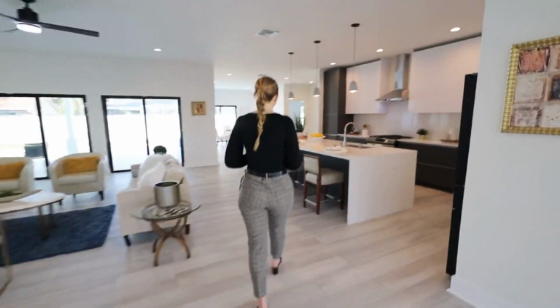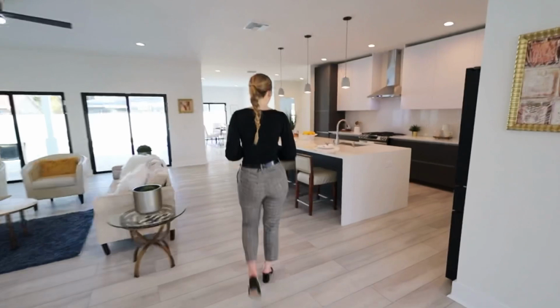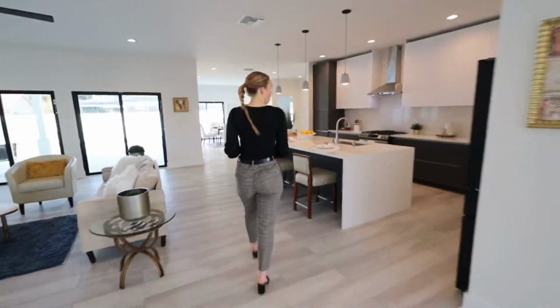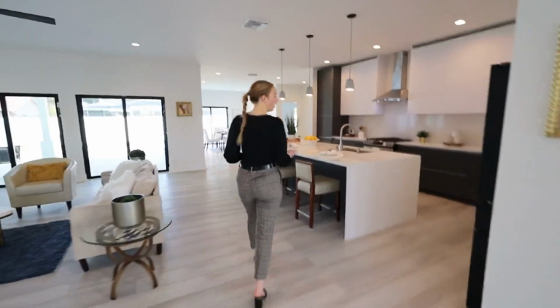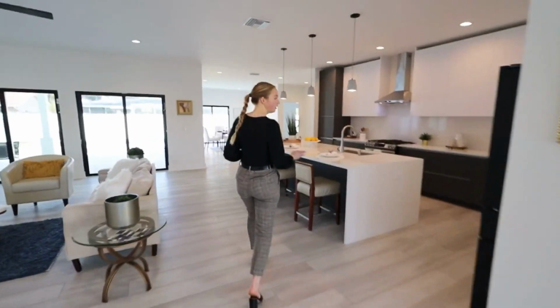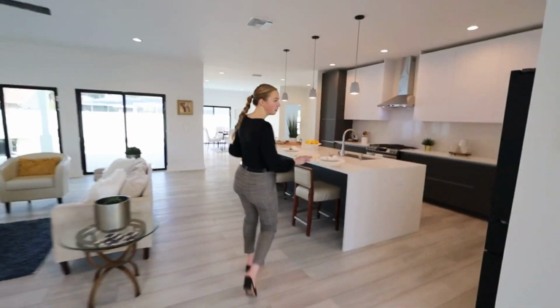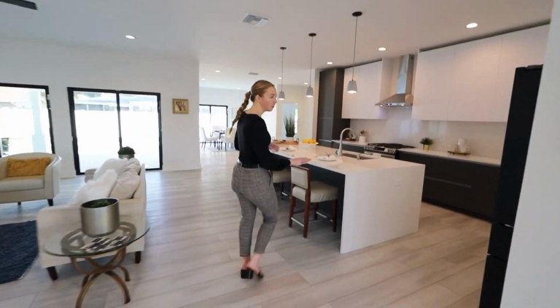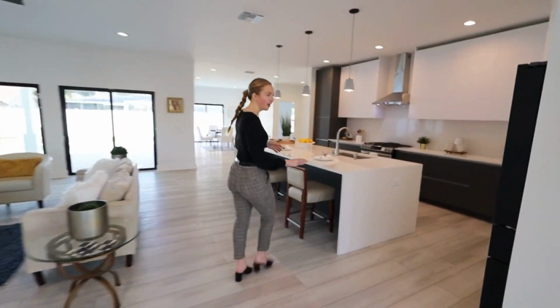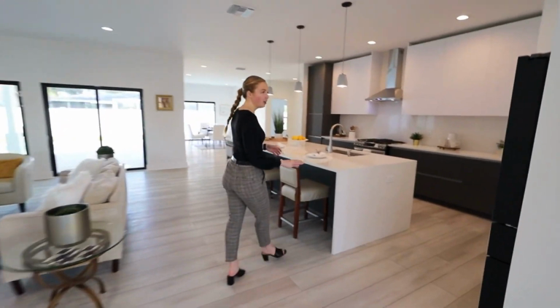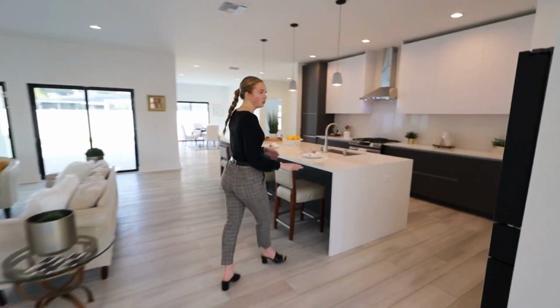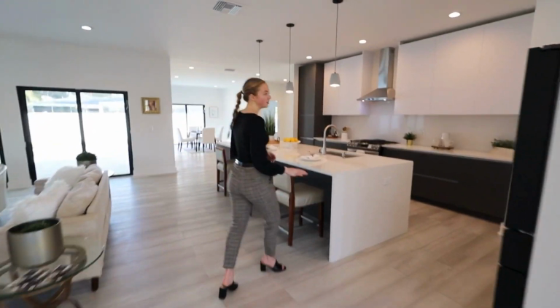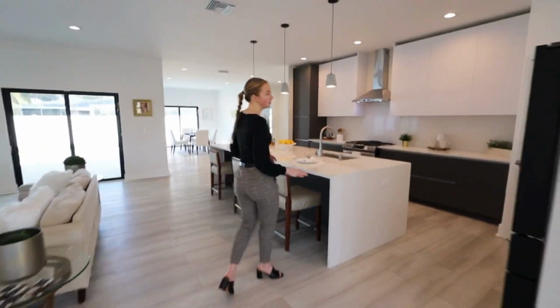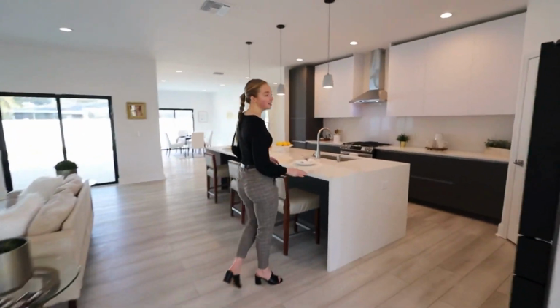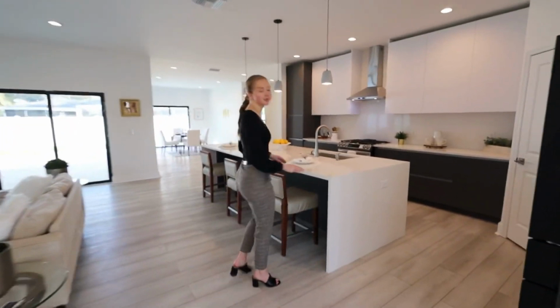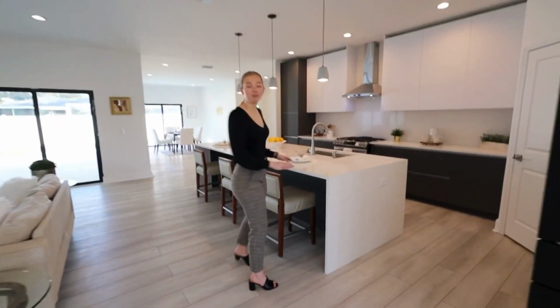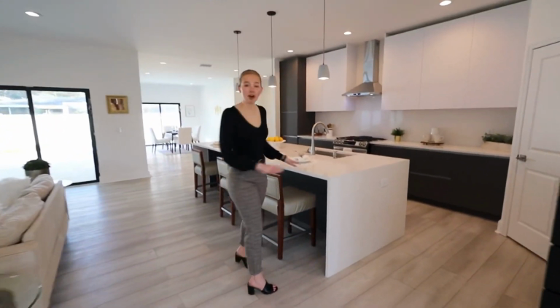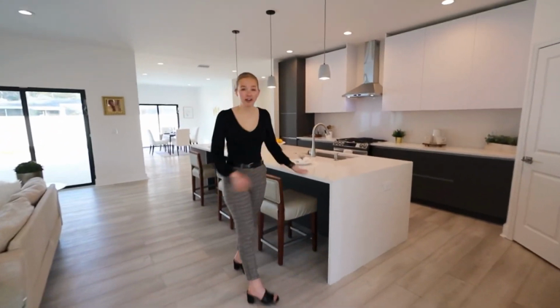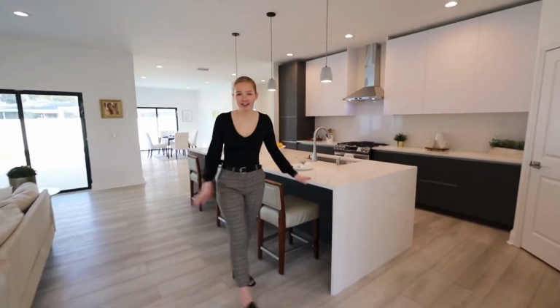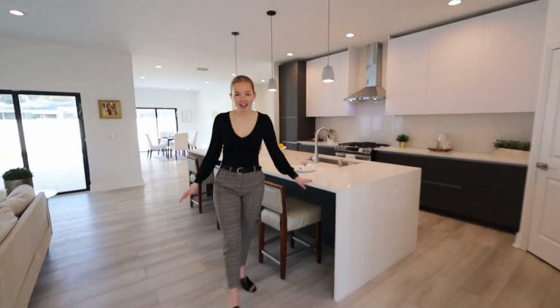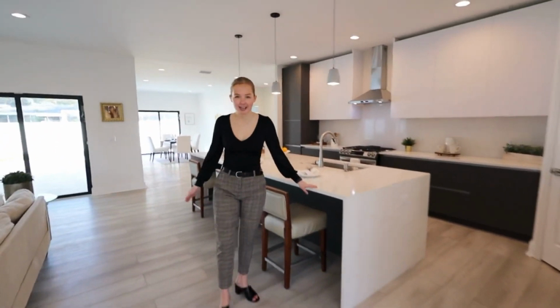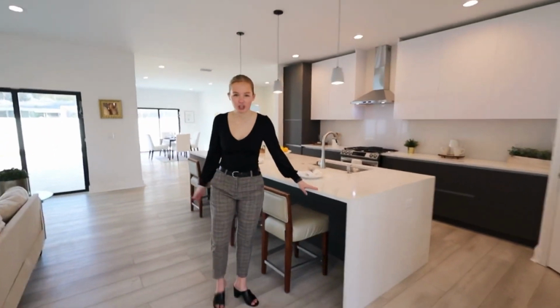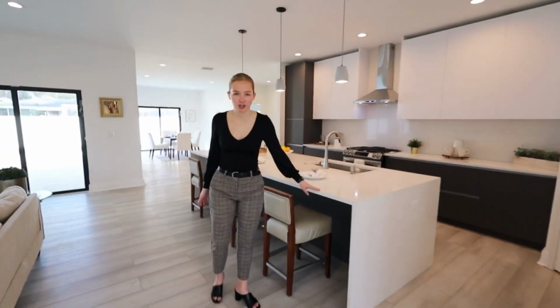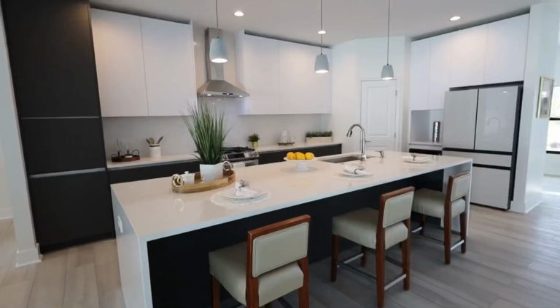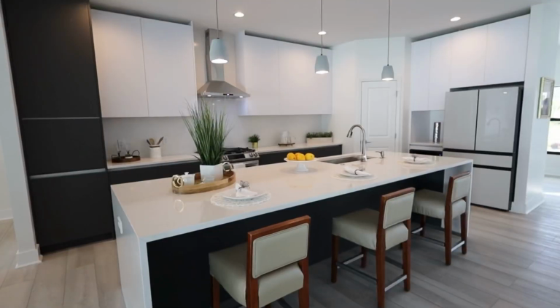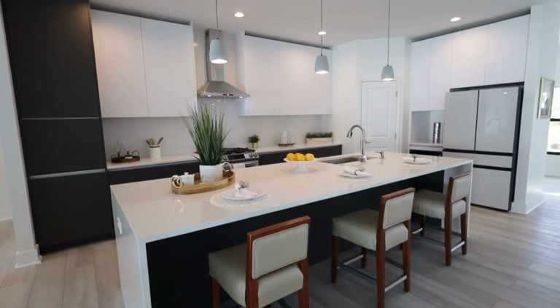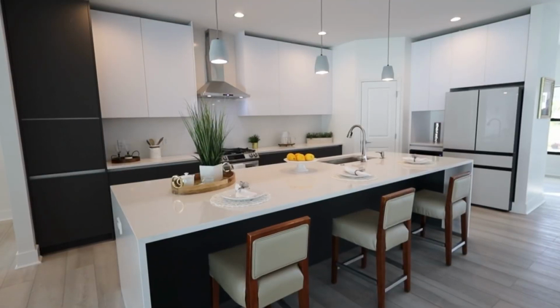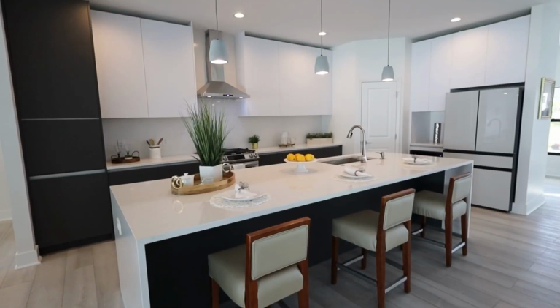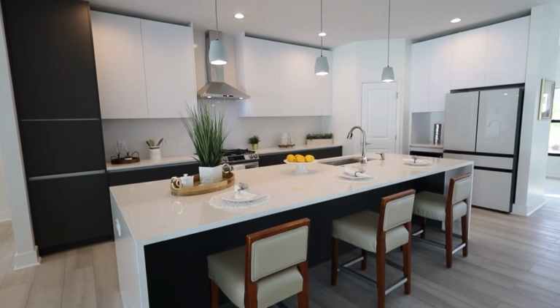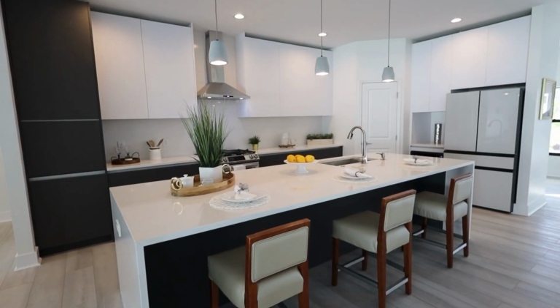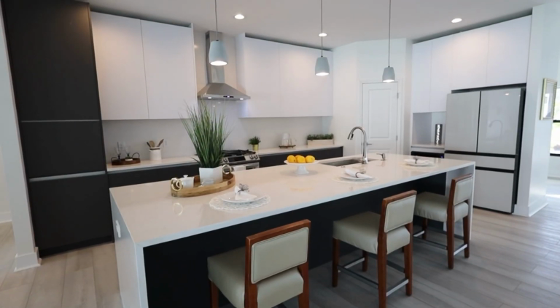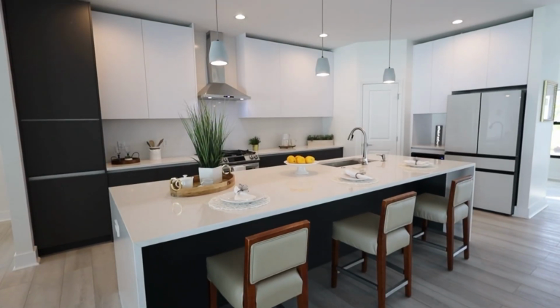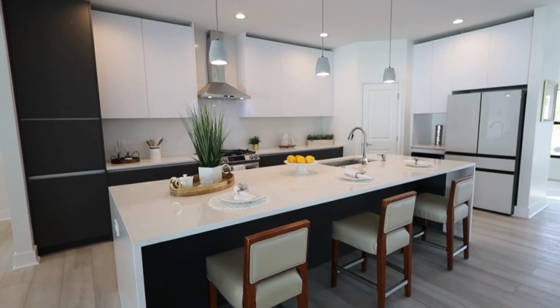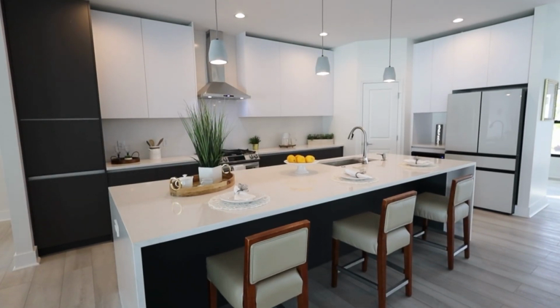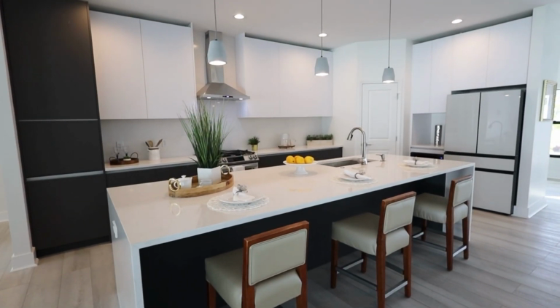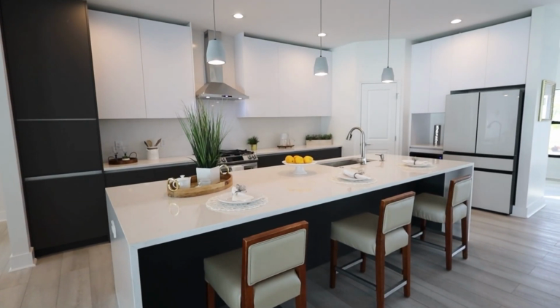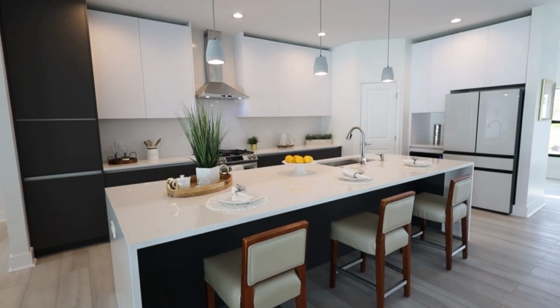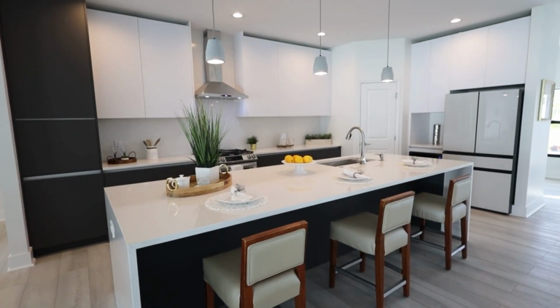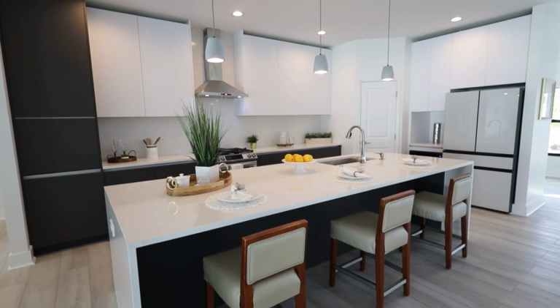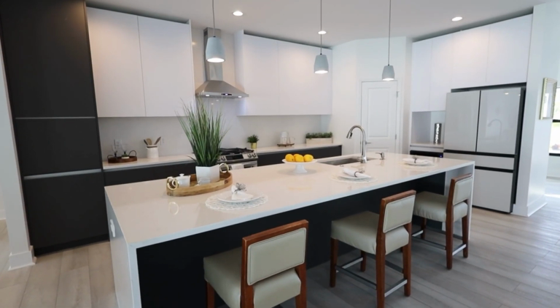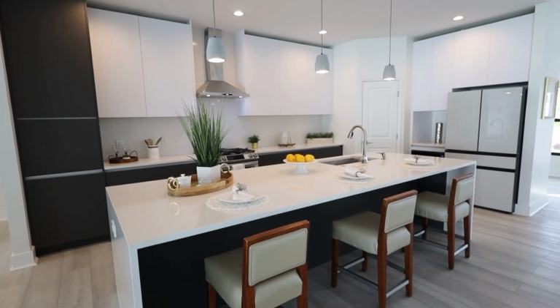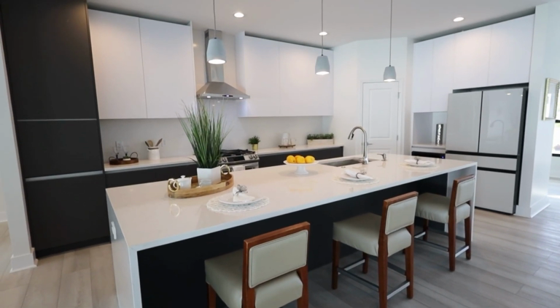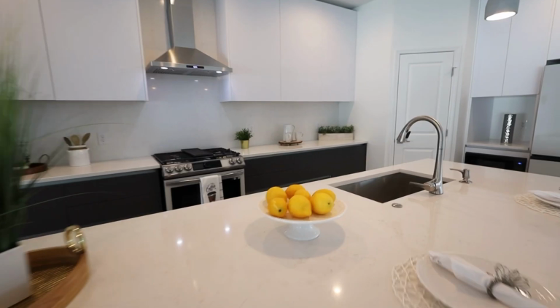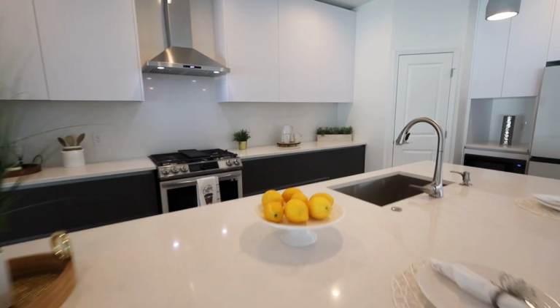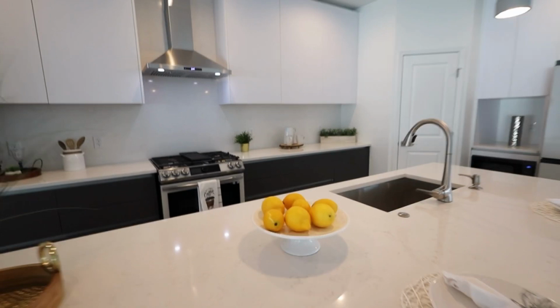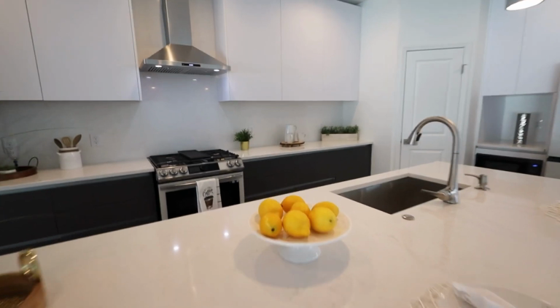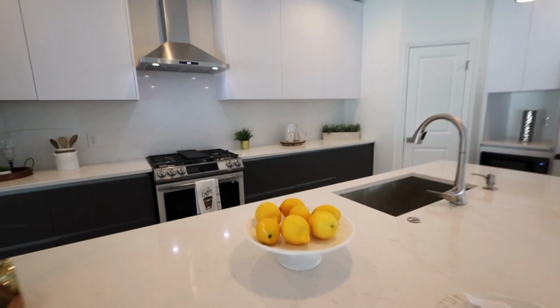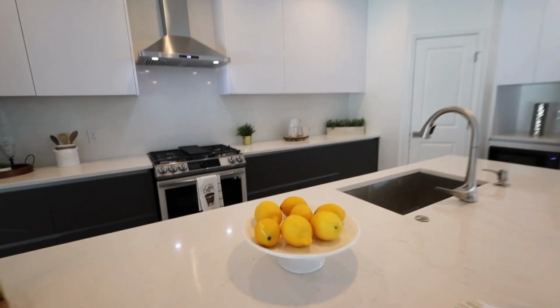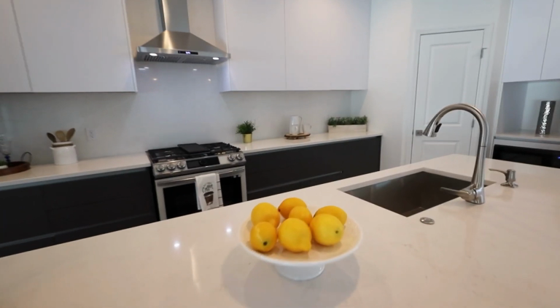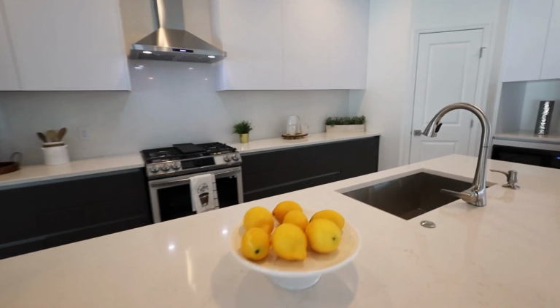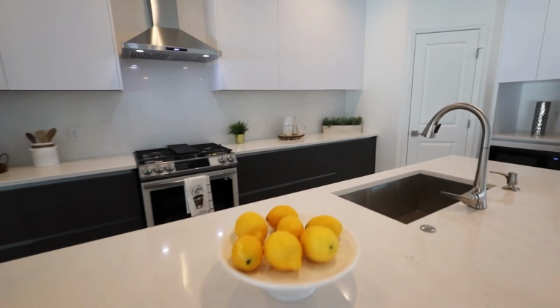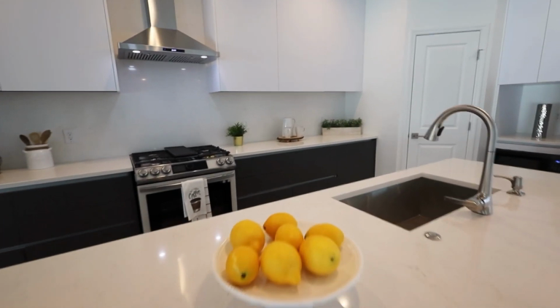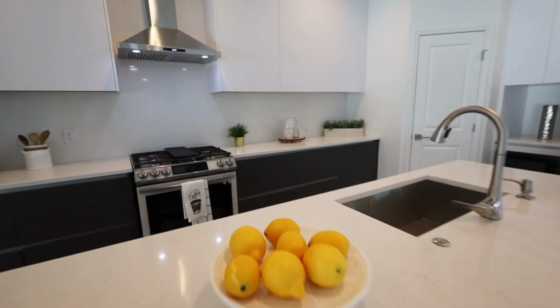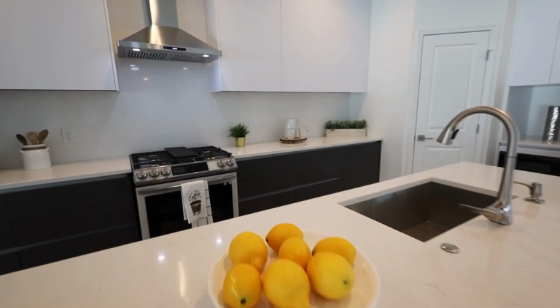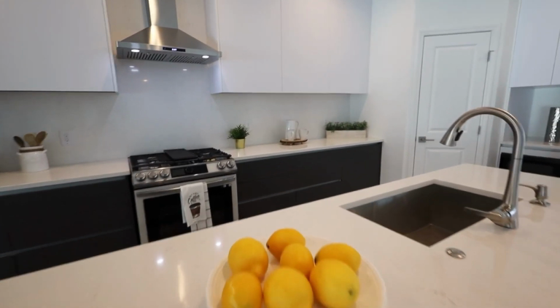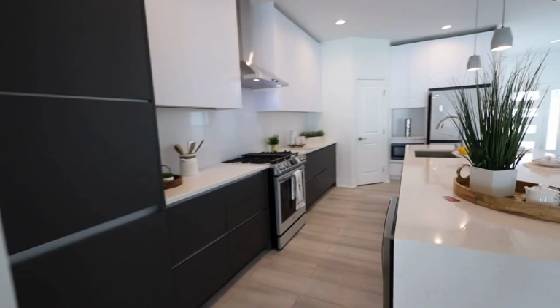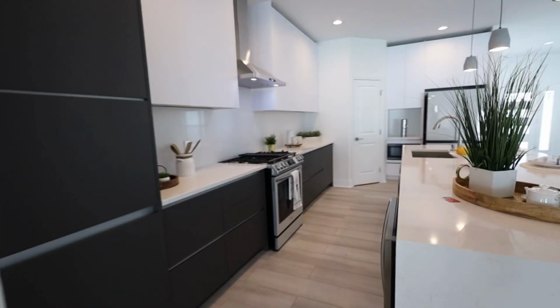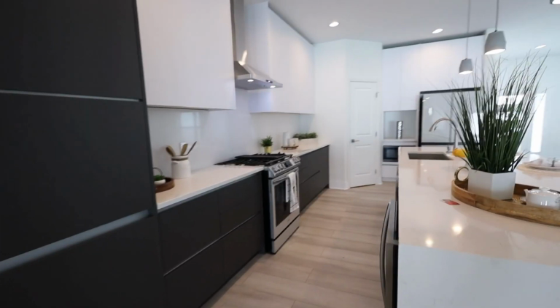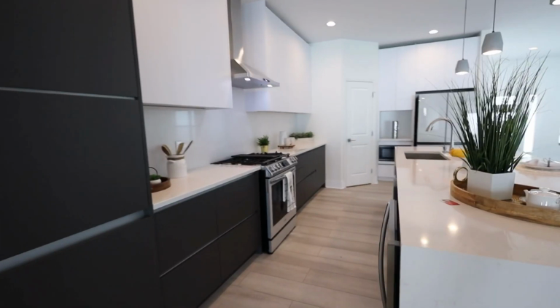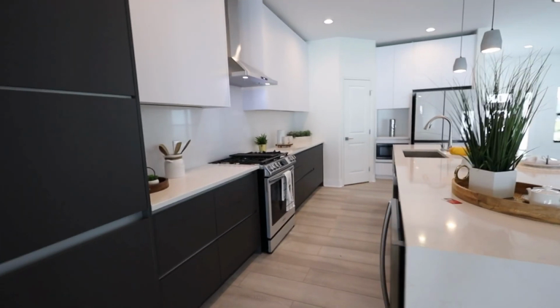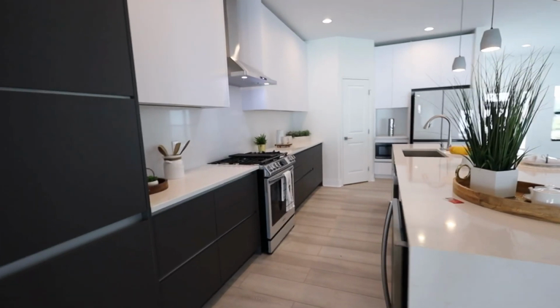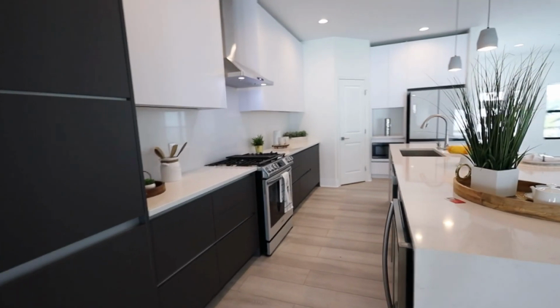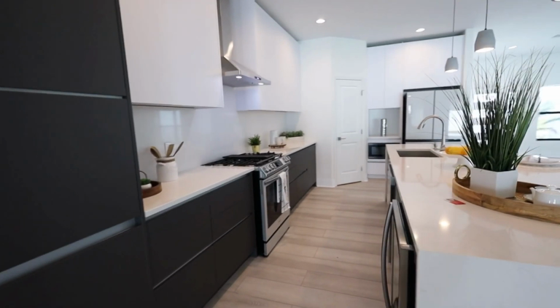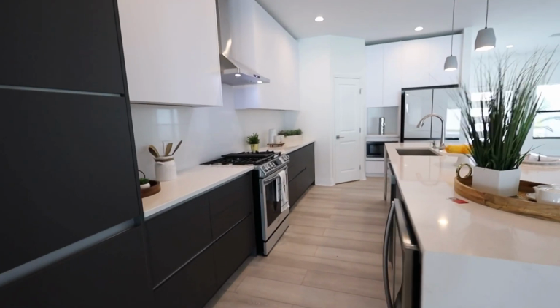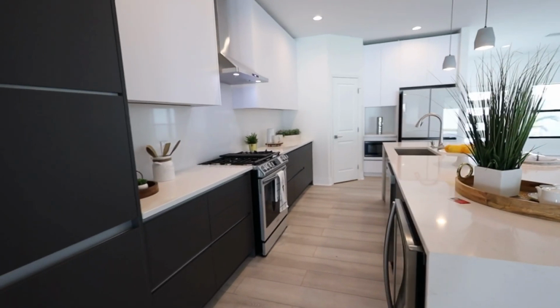On your right, you will see this modern kitchen with waterfall marble countertop, stainless steel appliances, and soft-closed cabinetry.